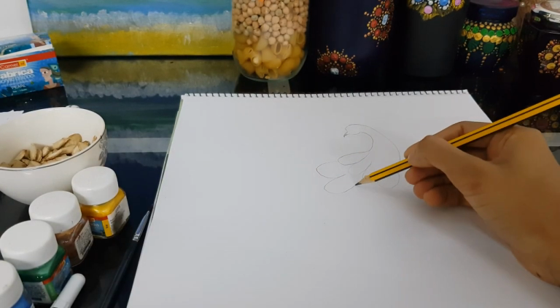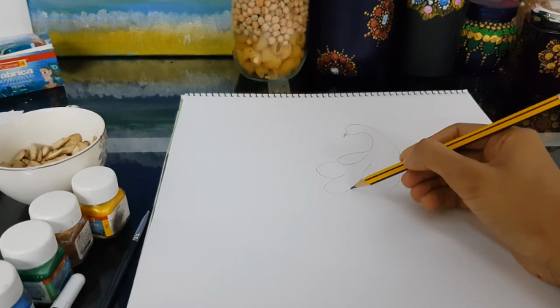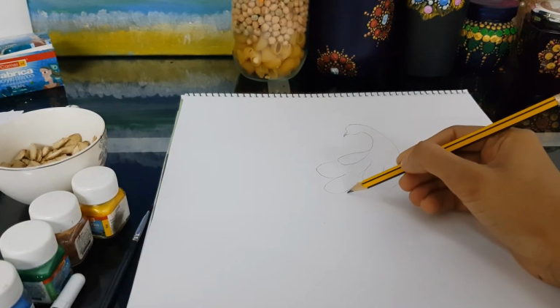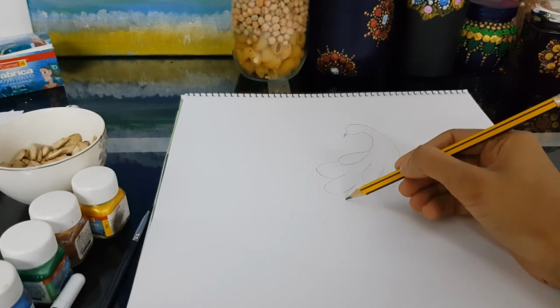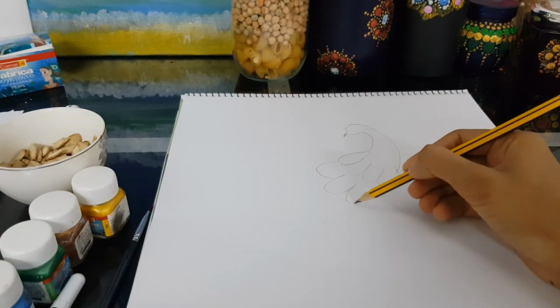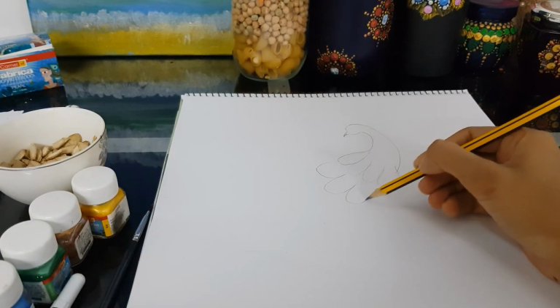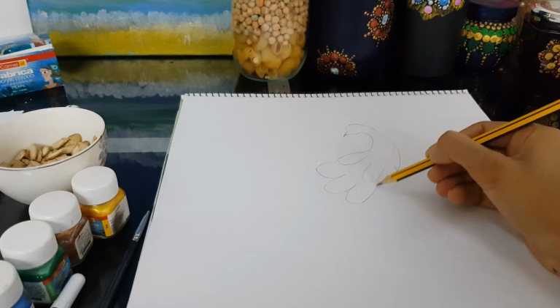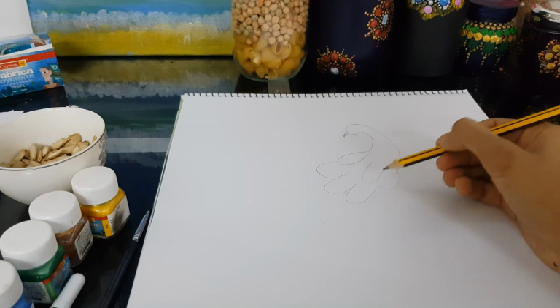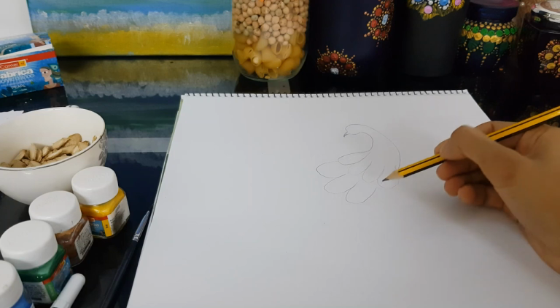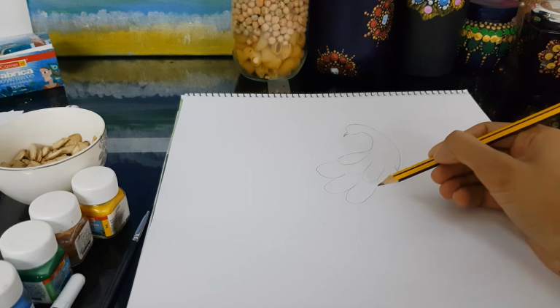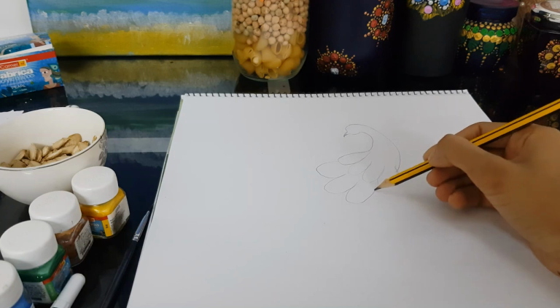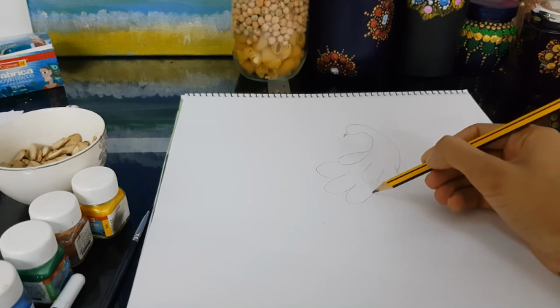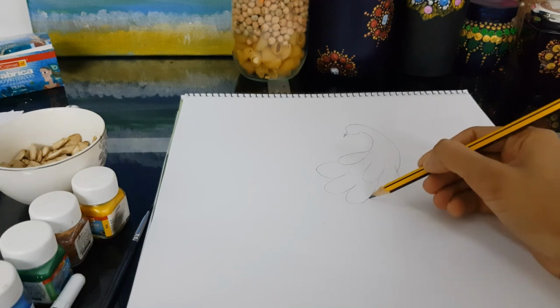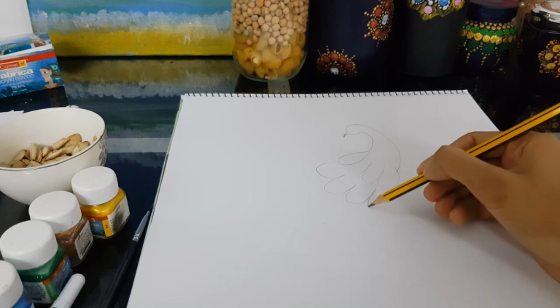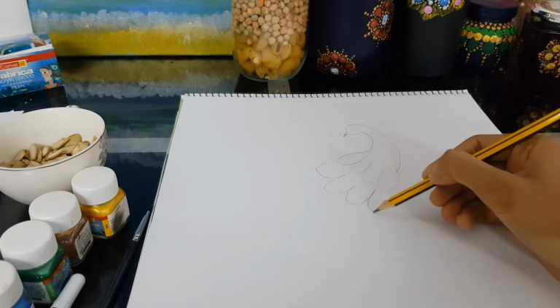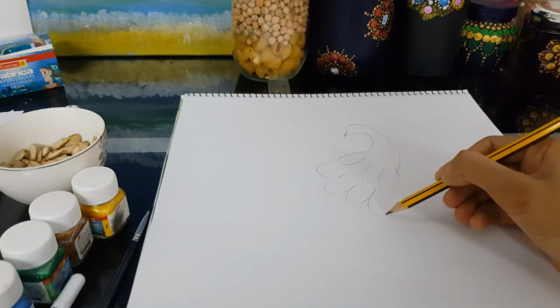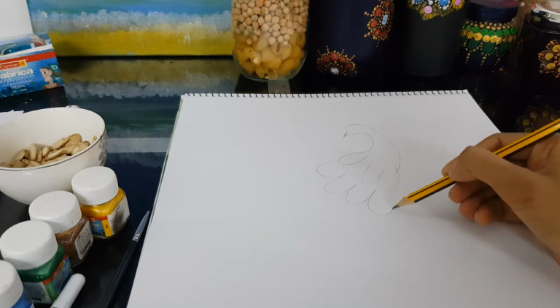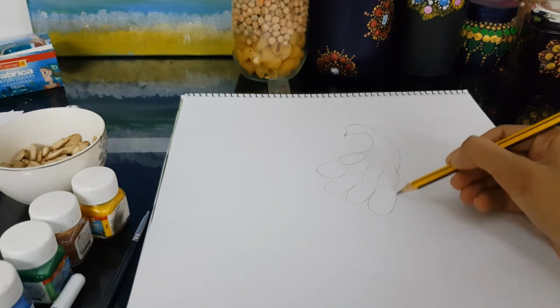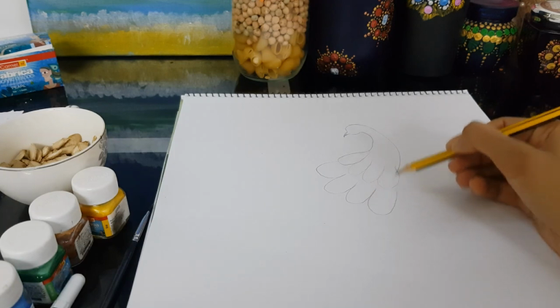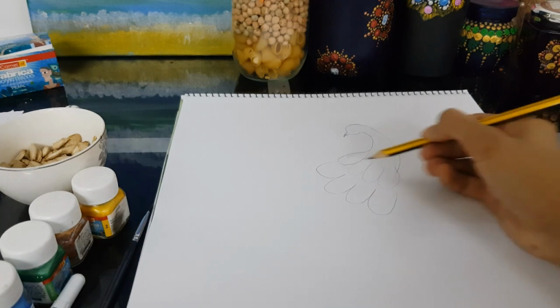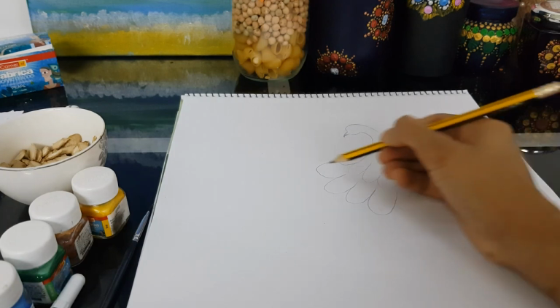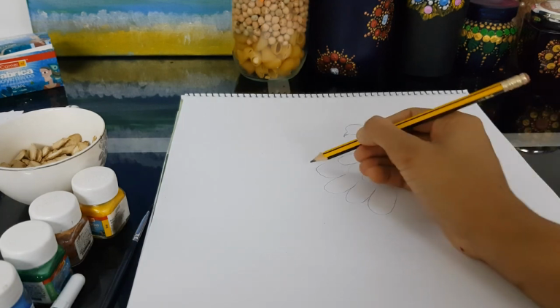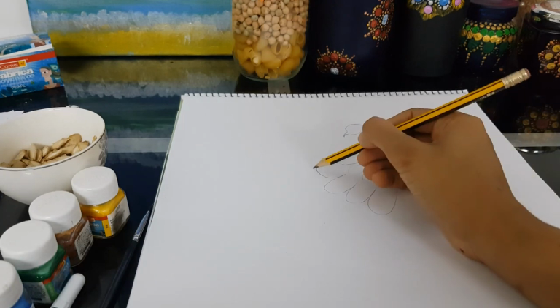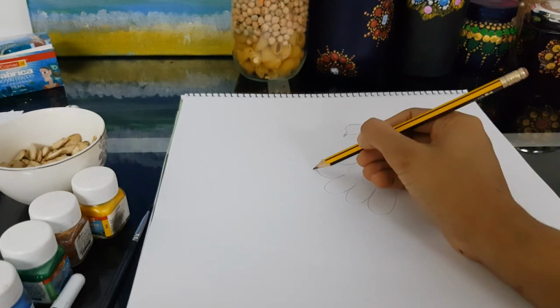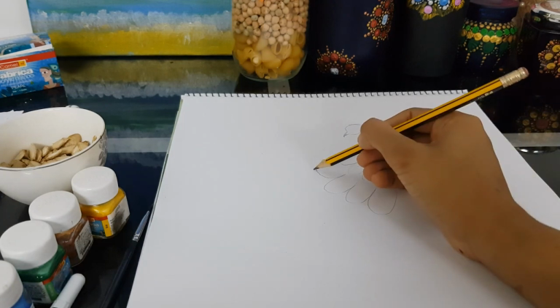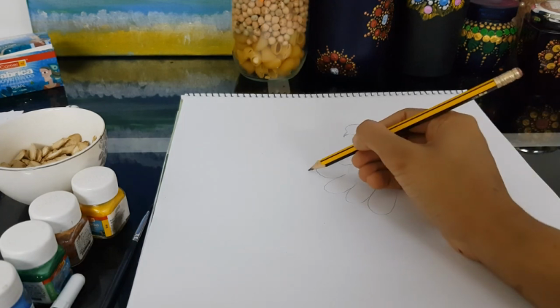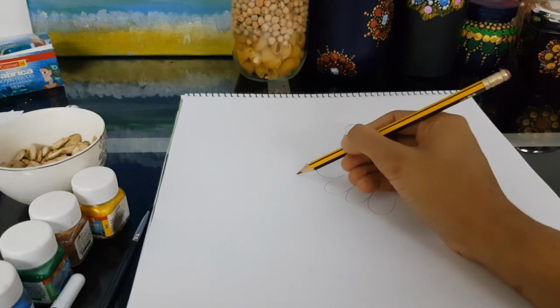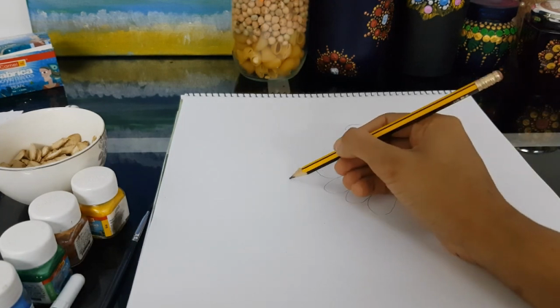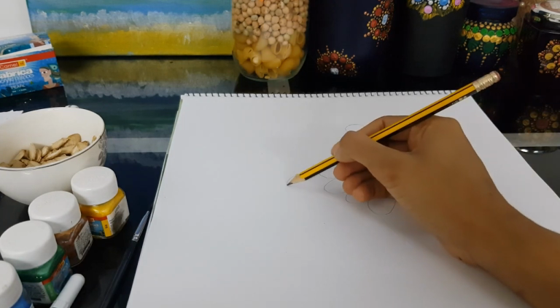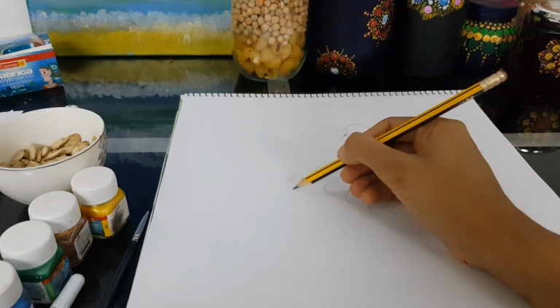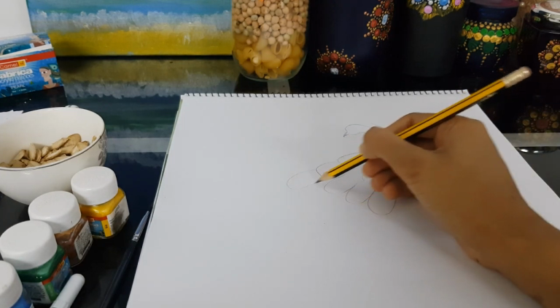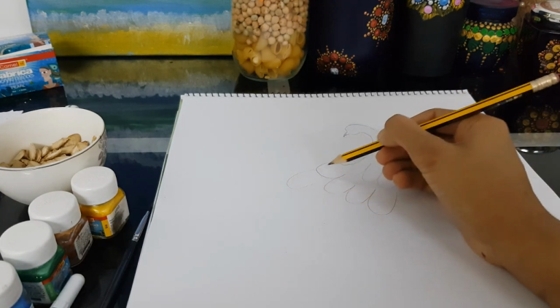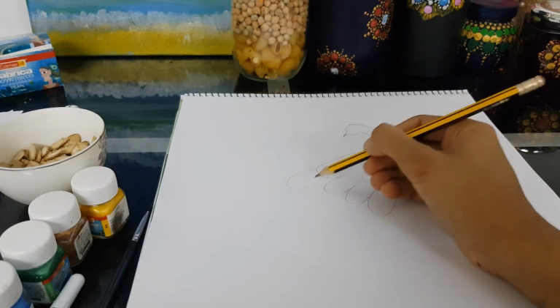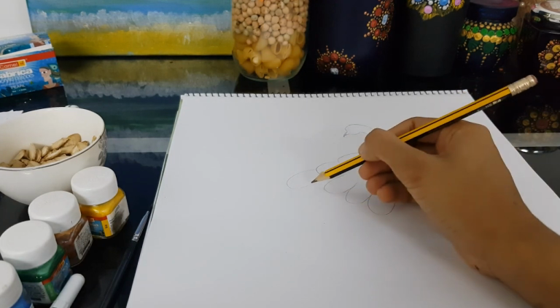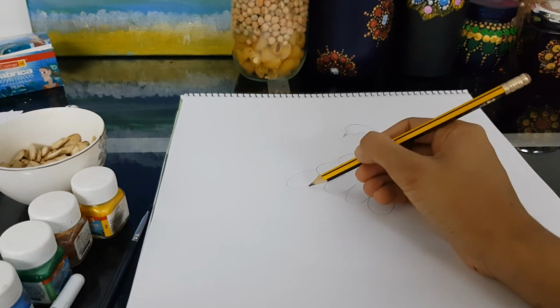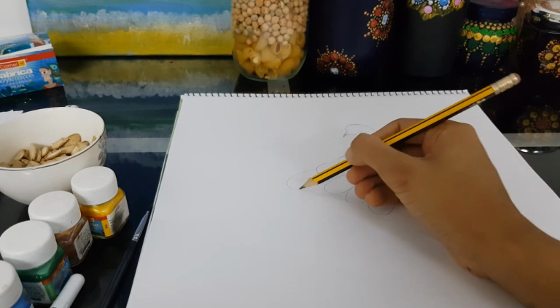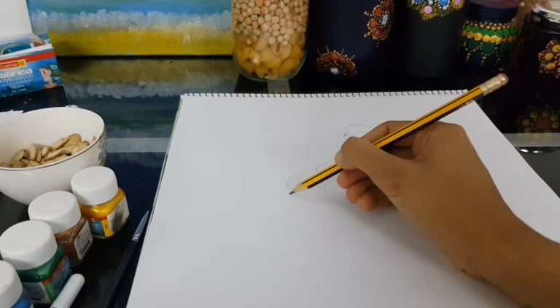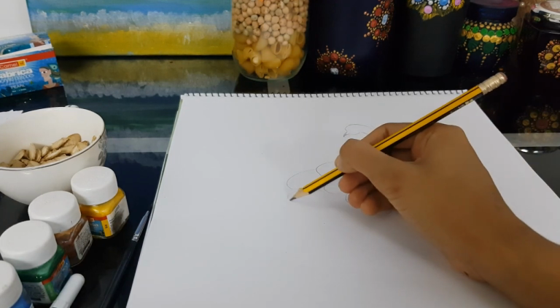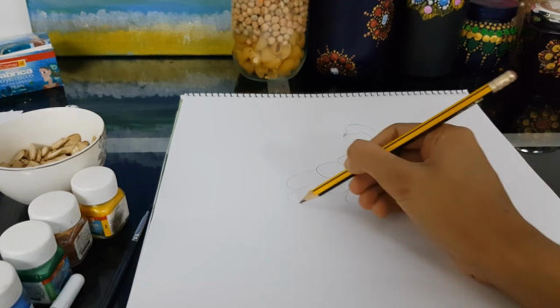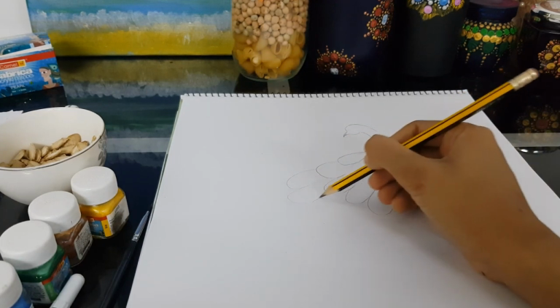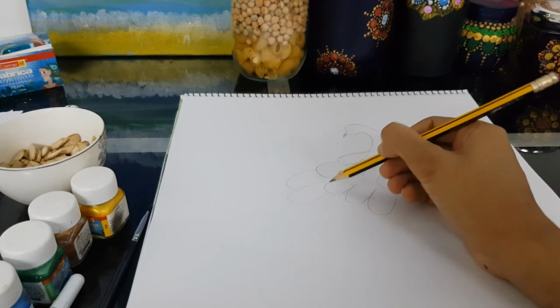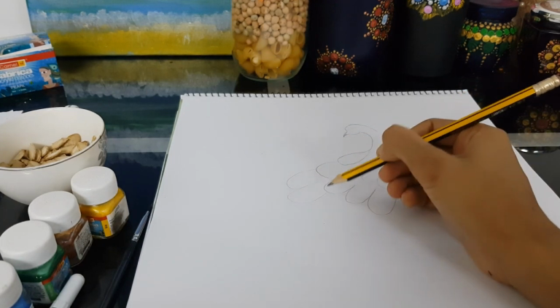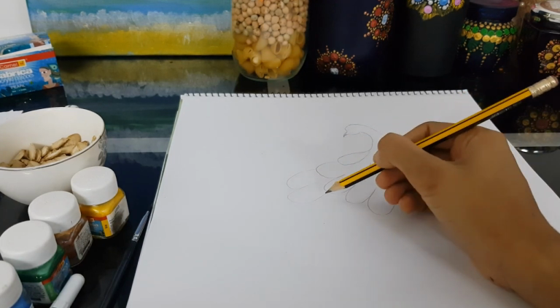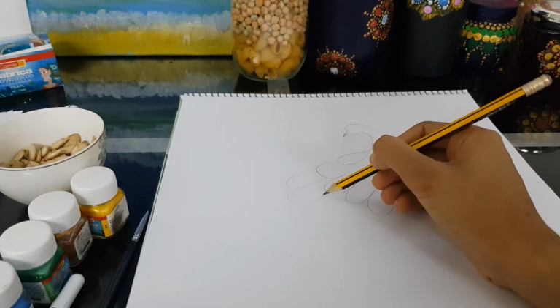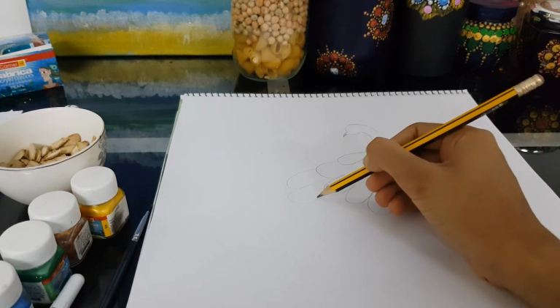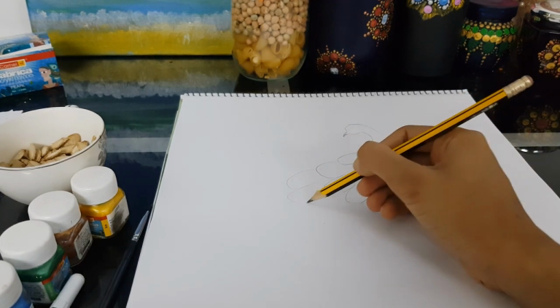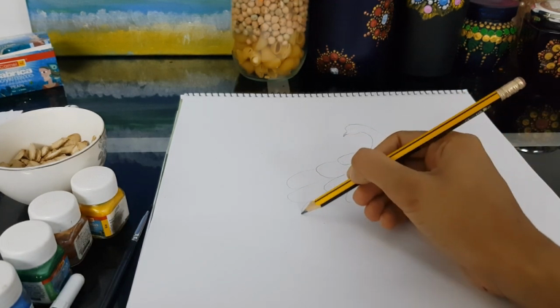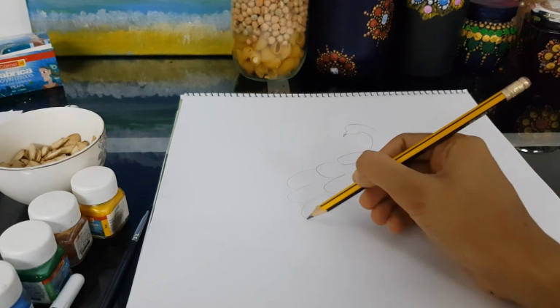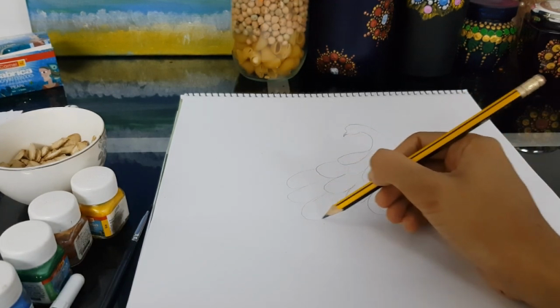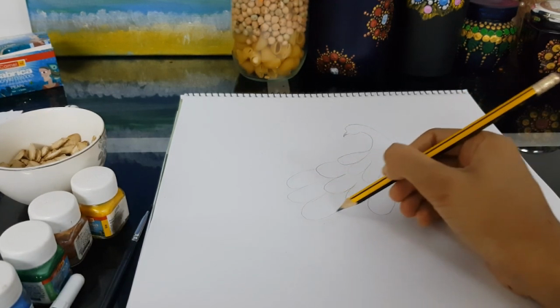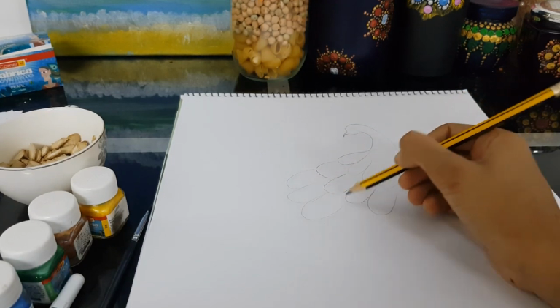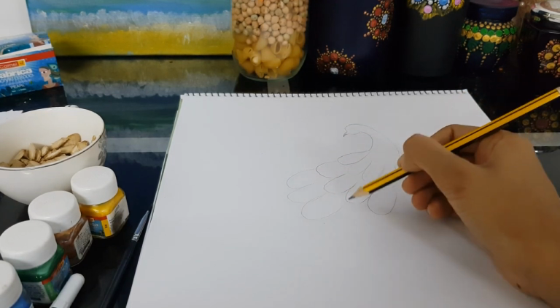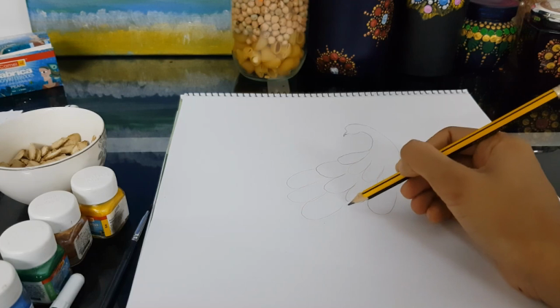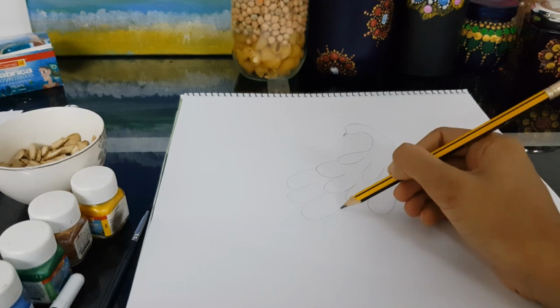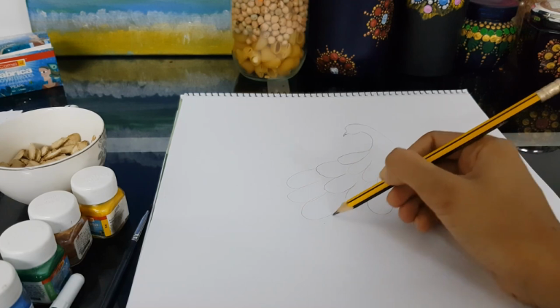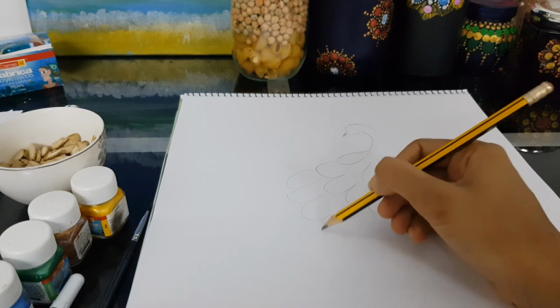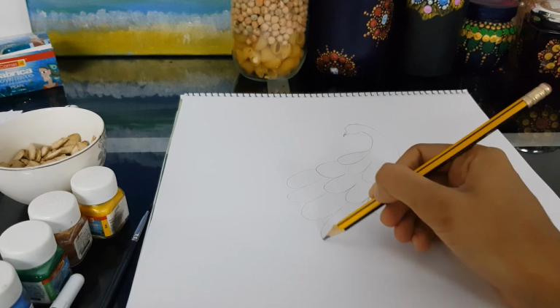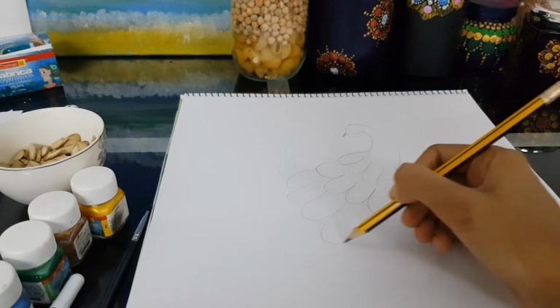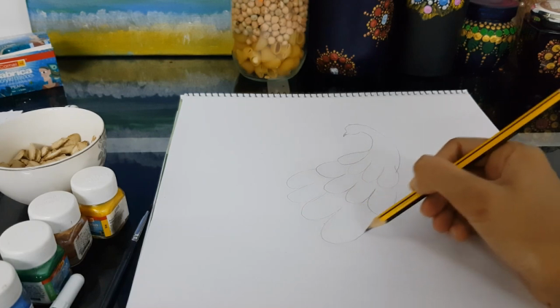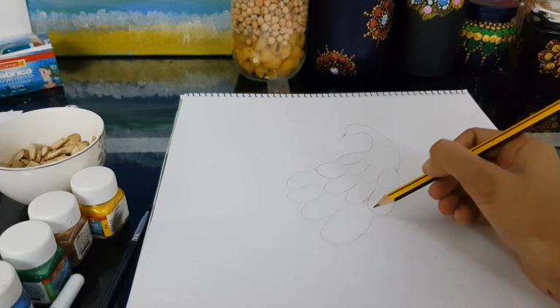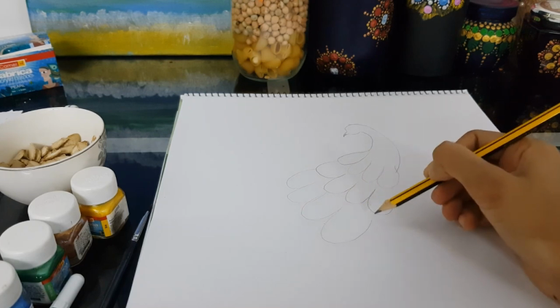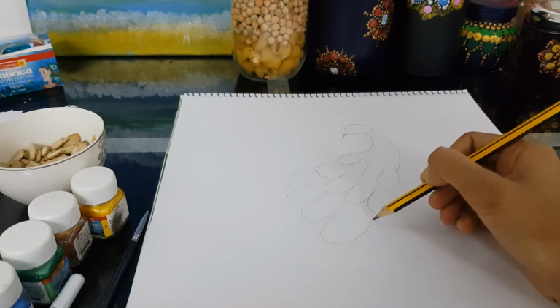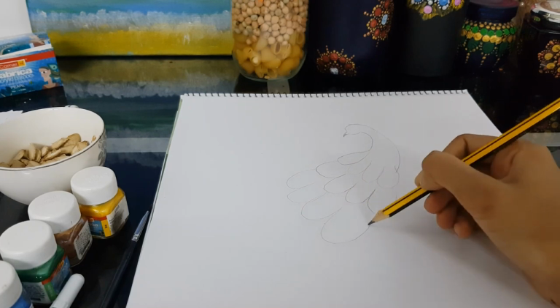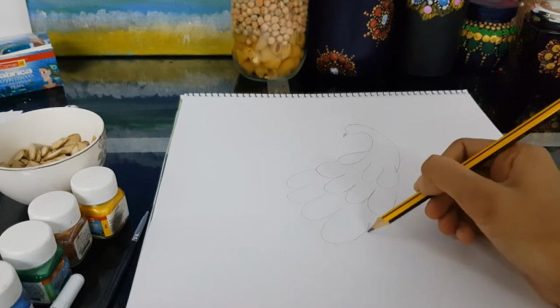White paper or a canvas board, whatever you're using. So let's get started. I'm just drawing a rough peacock over here — just a rough outline because we will be covering it with the pumpkin seeds.